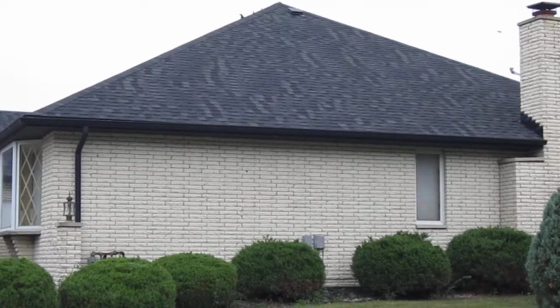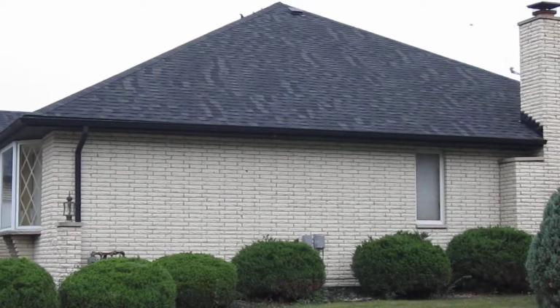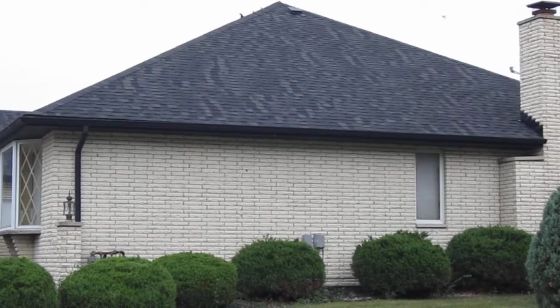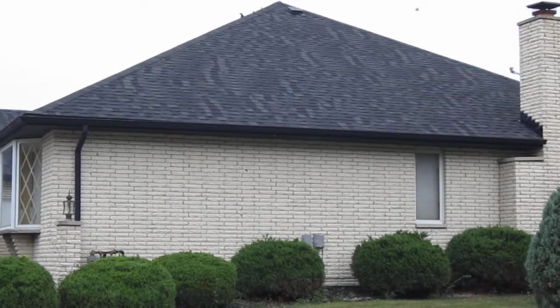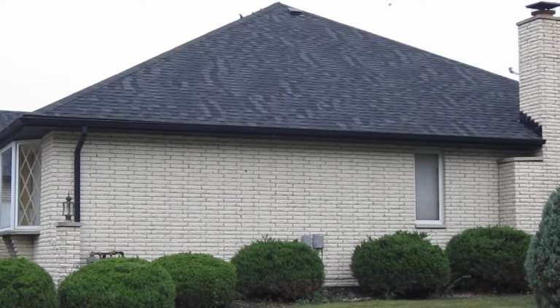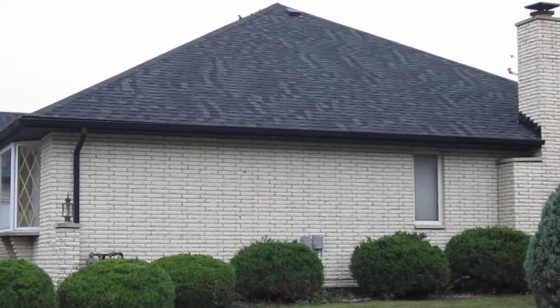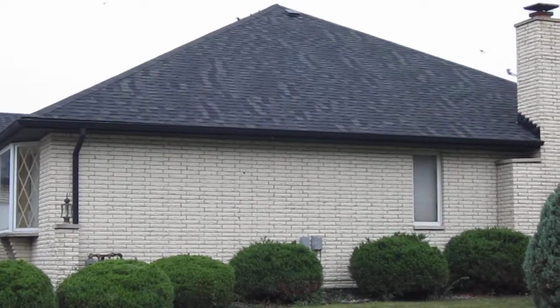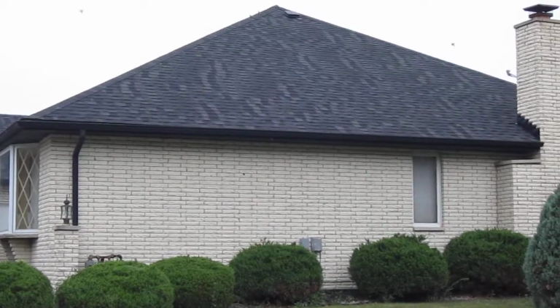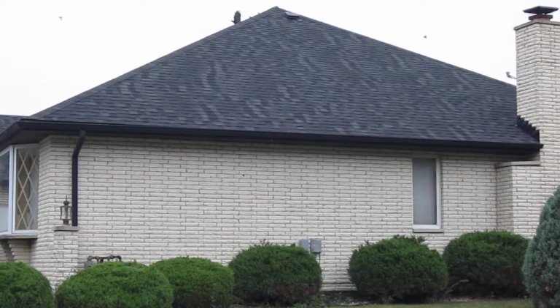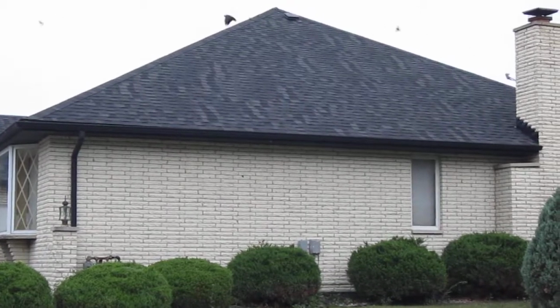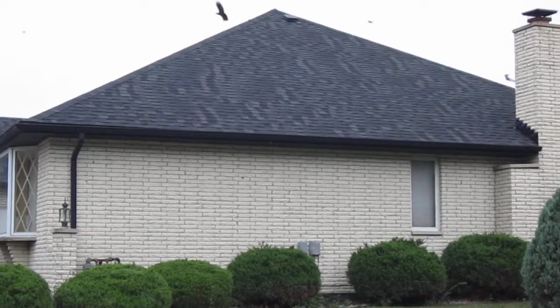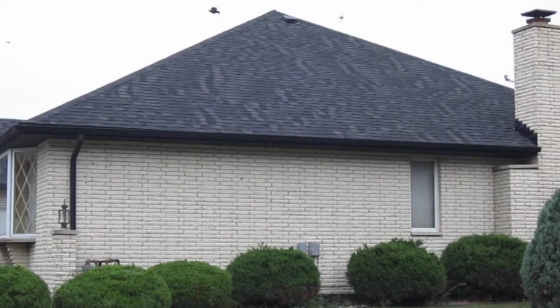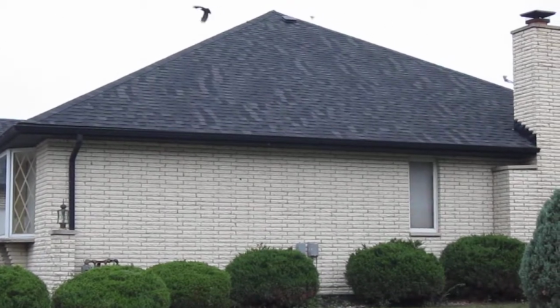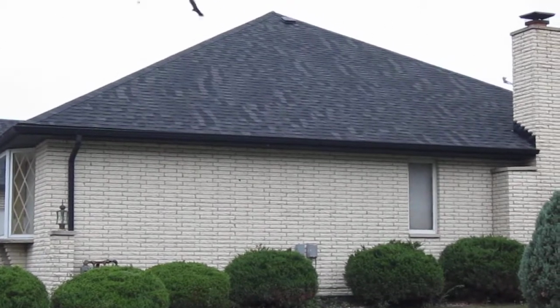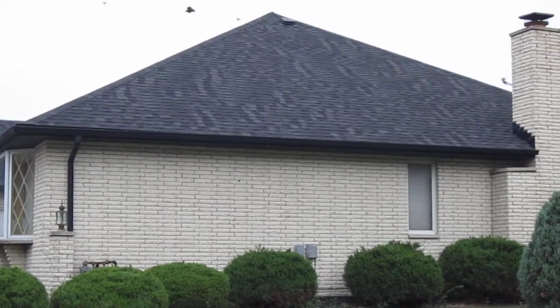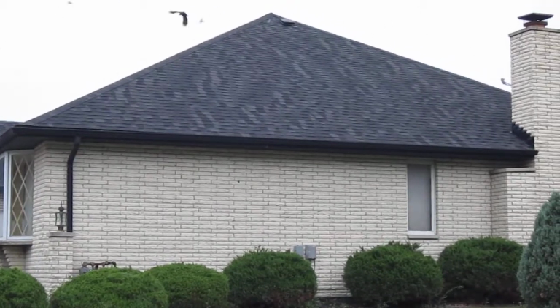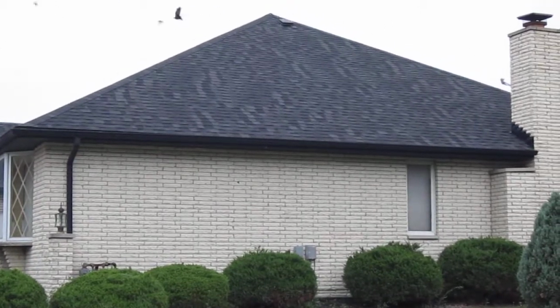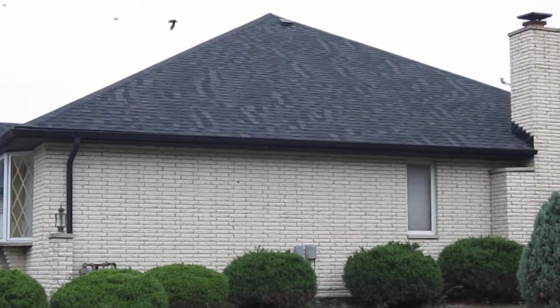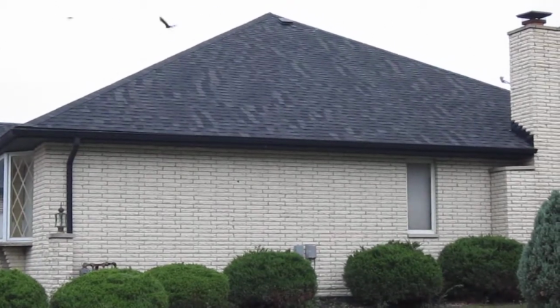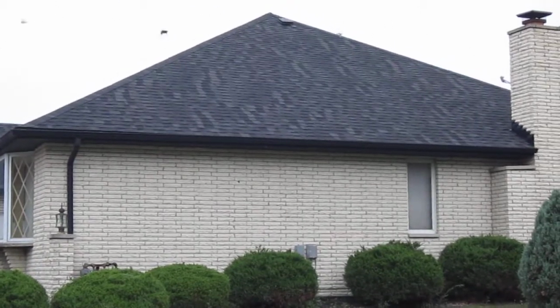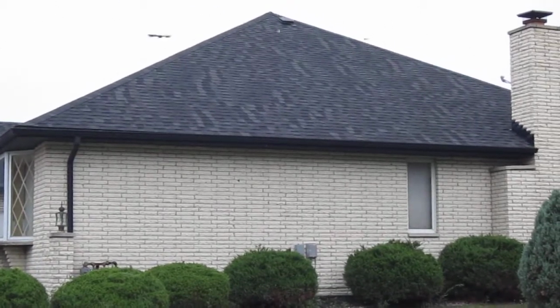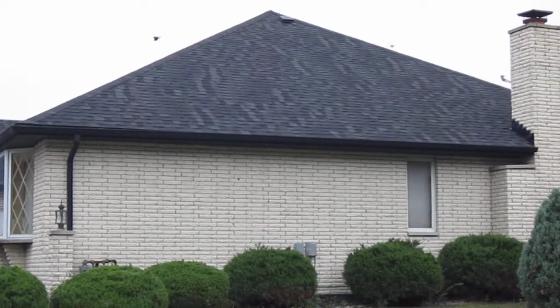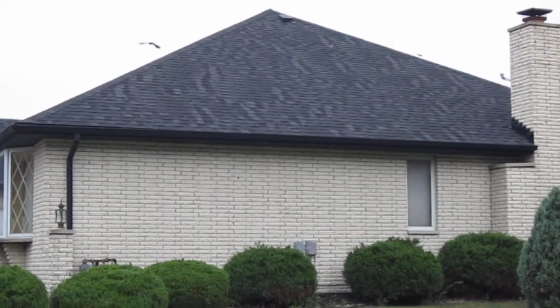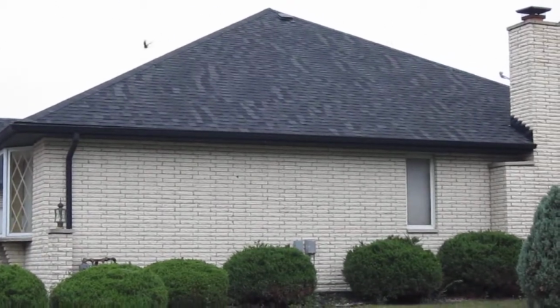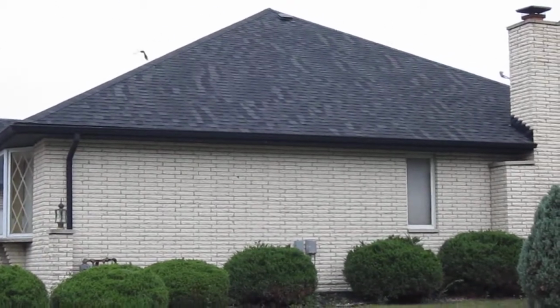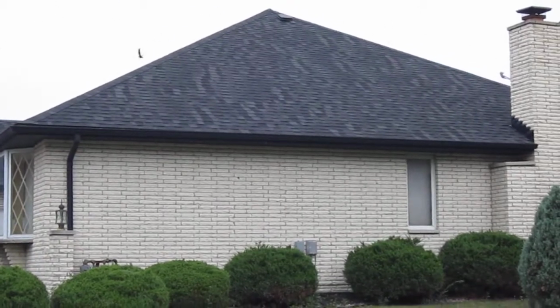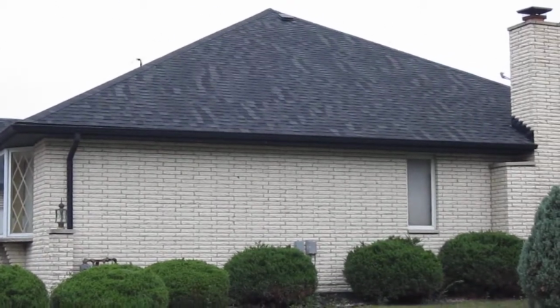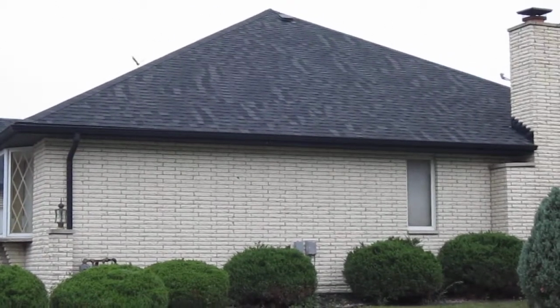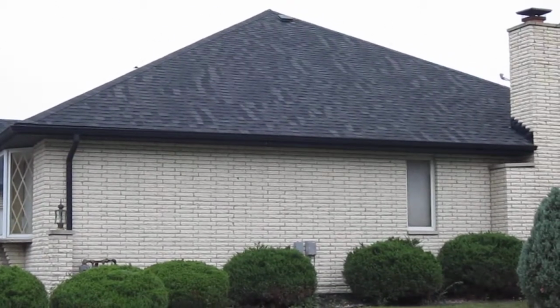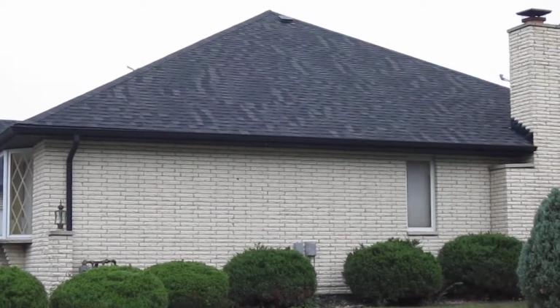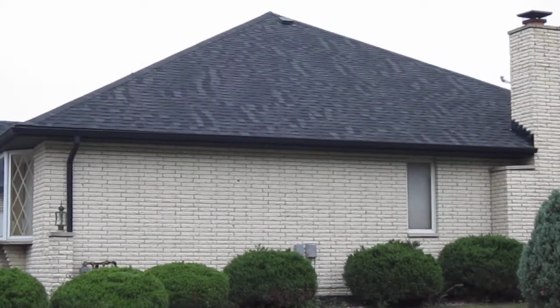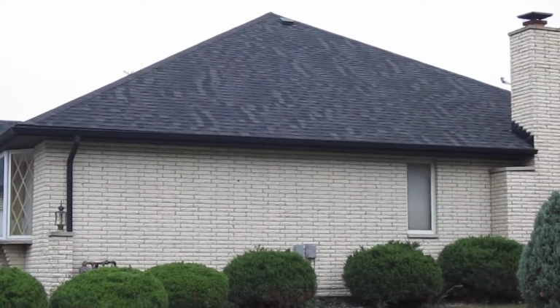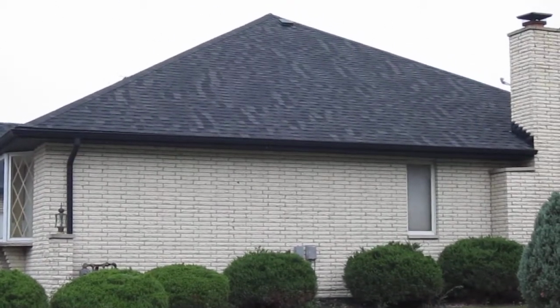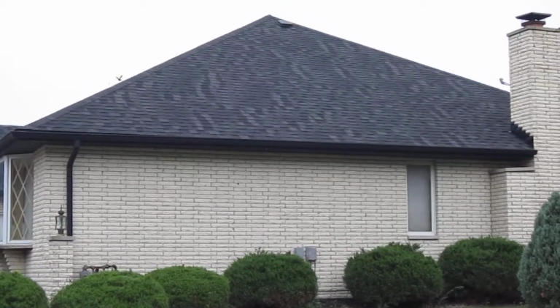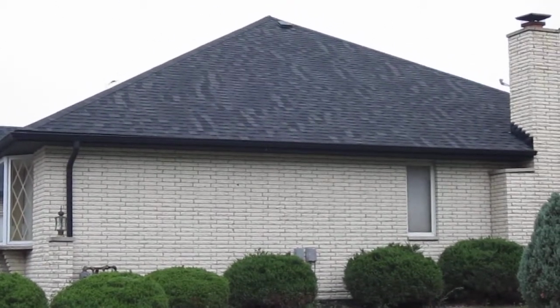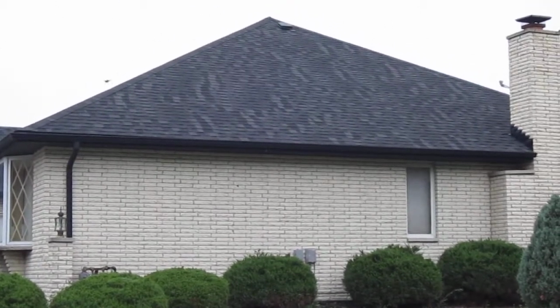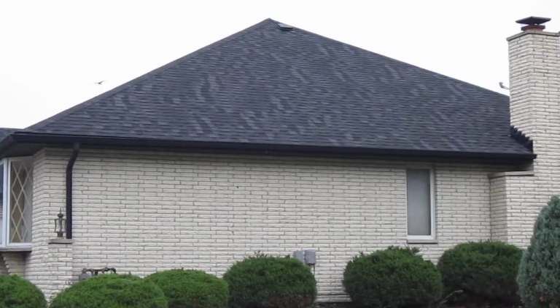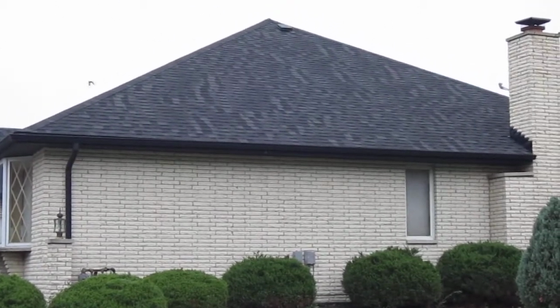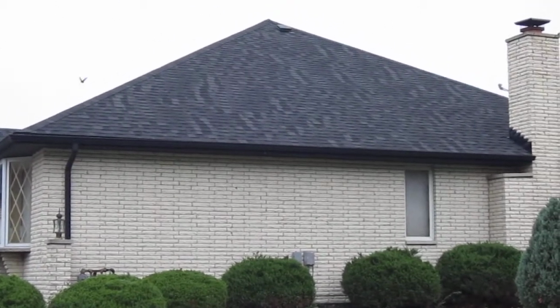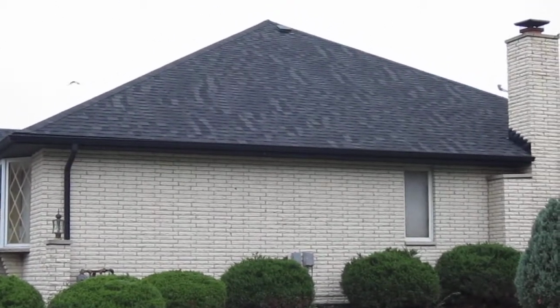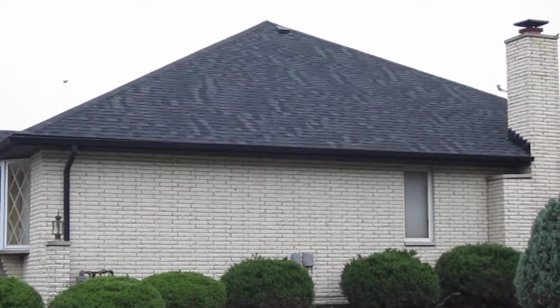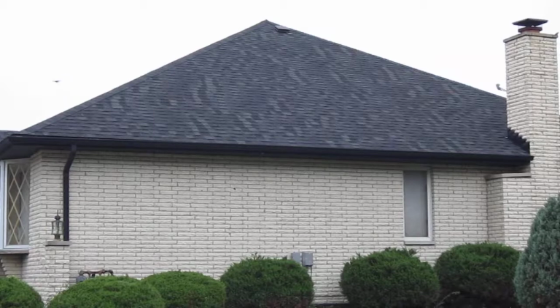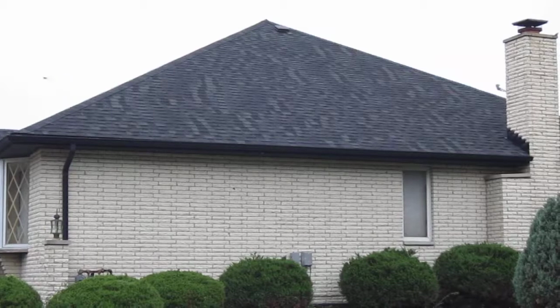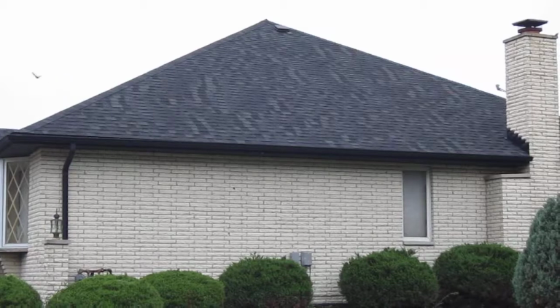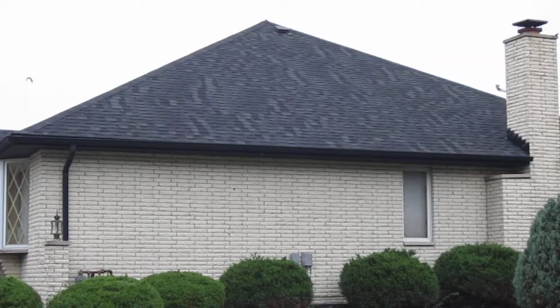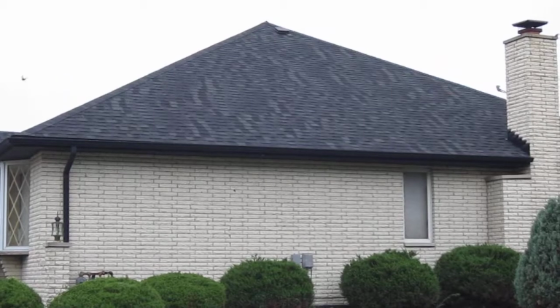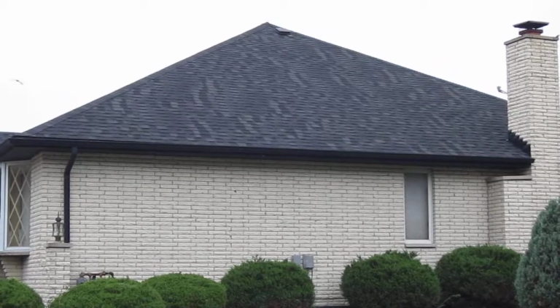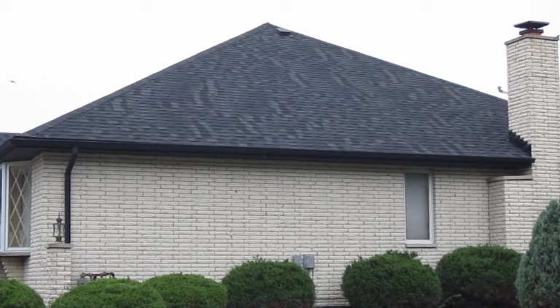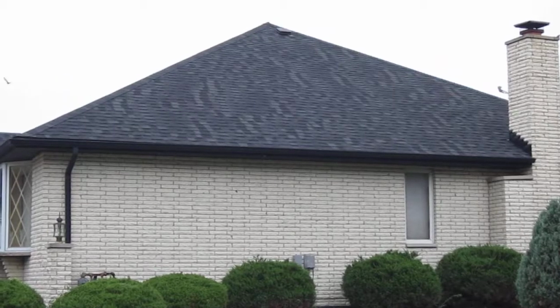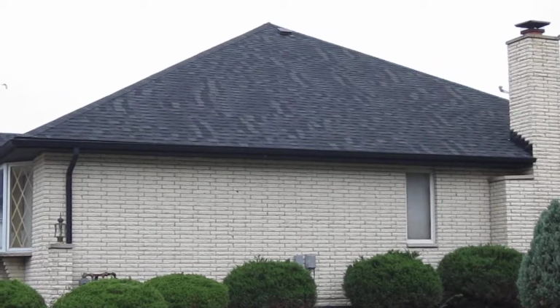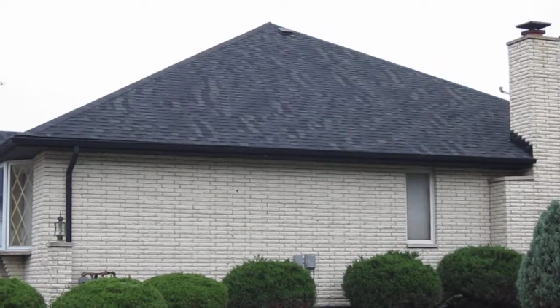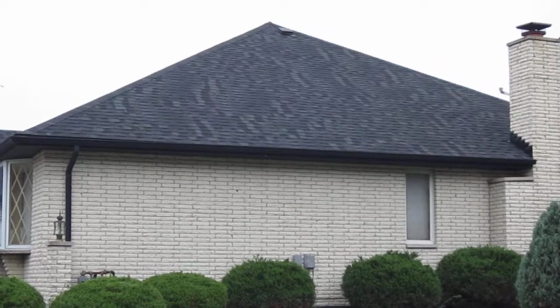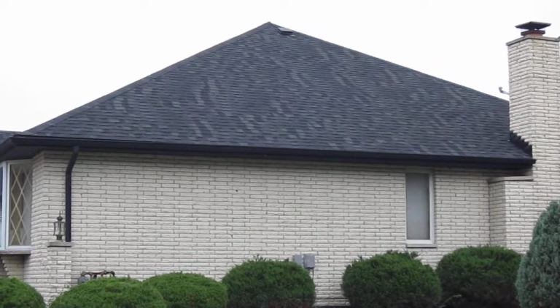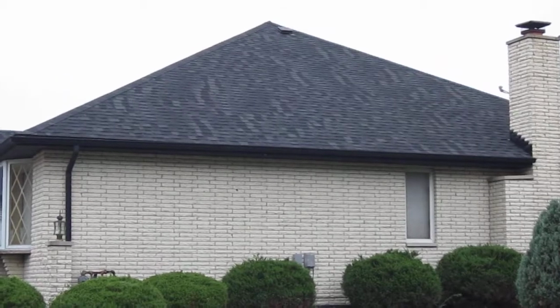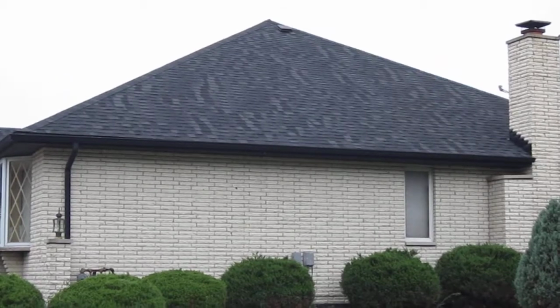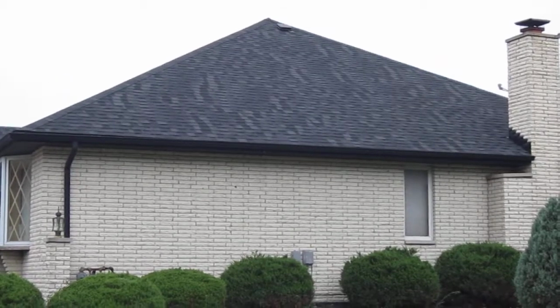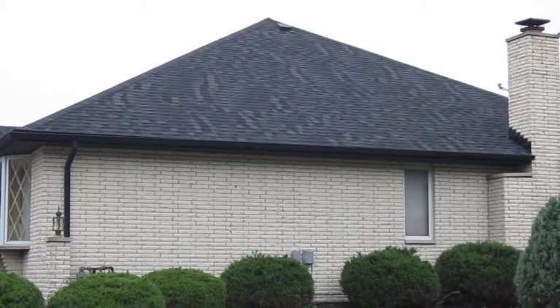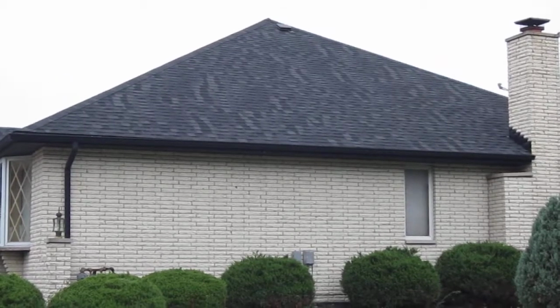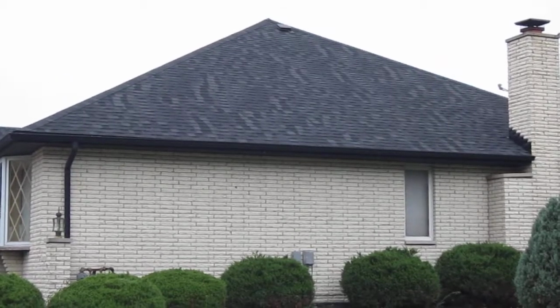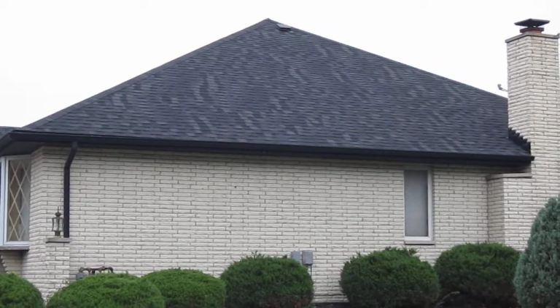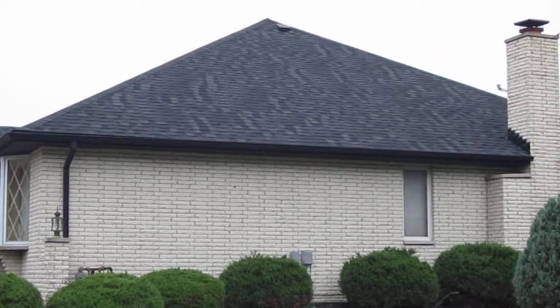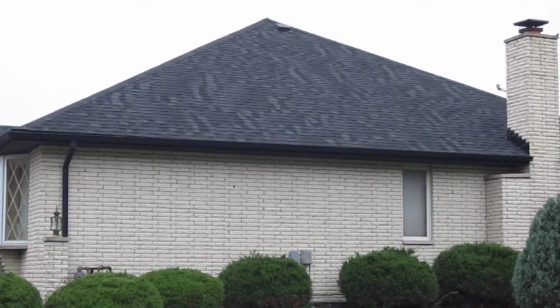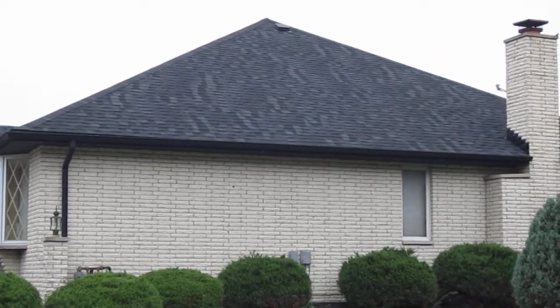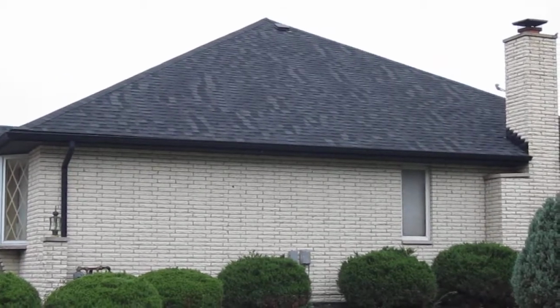Hey there, everyone. Kevin here from Stan's Roofing and Siding. I'm out here in Payless Park, Illinois, today to show you a roofing job gone bad.